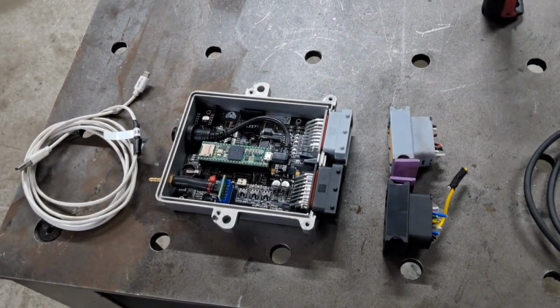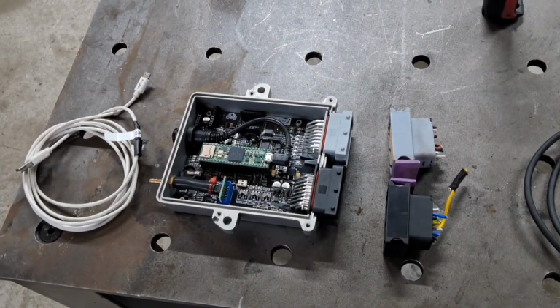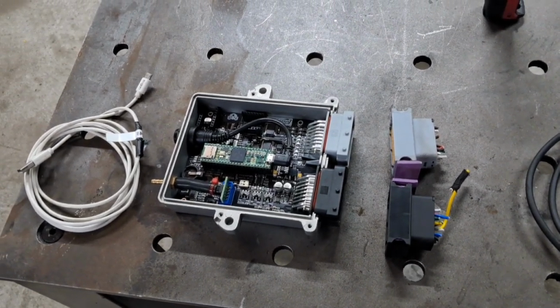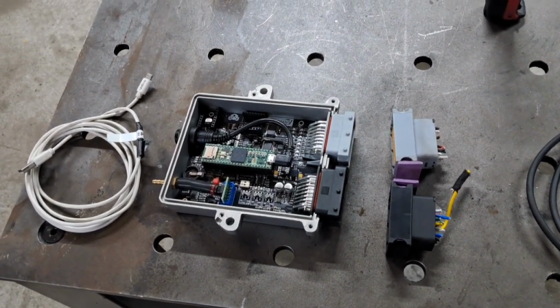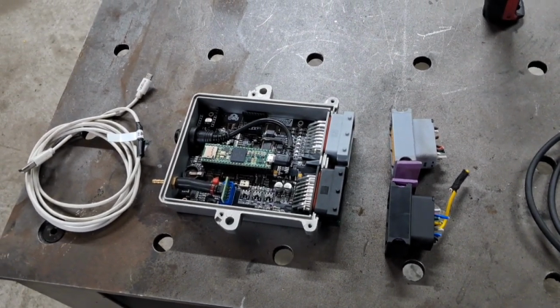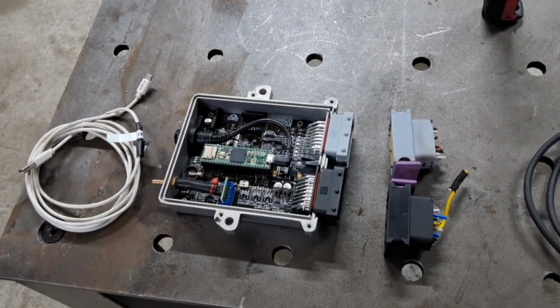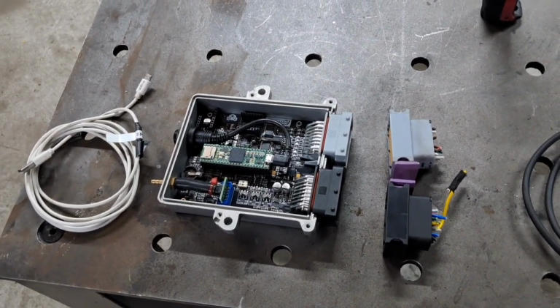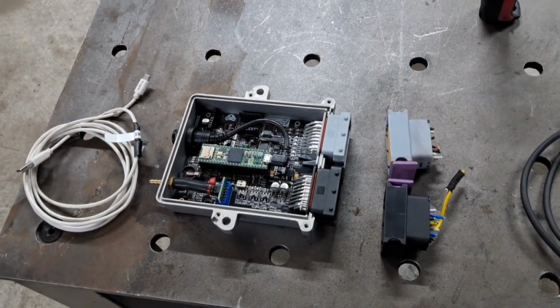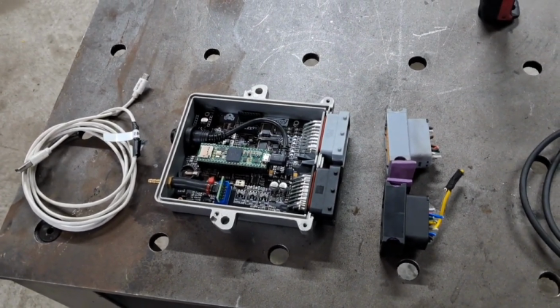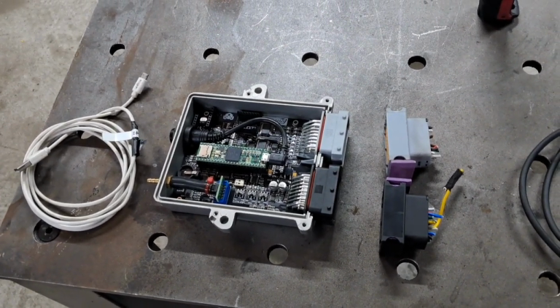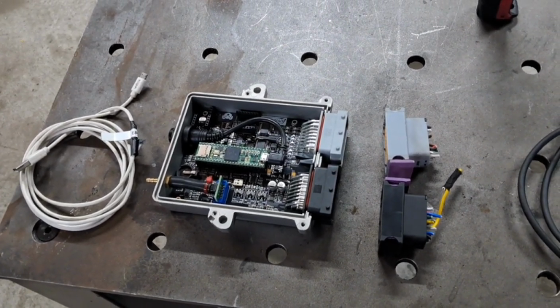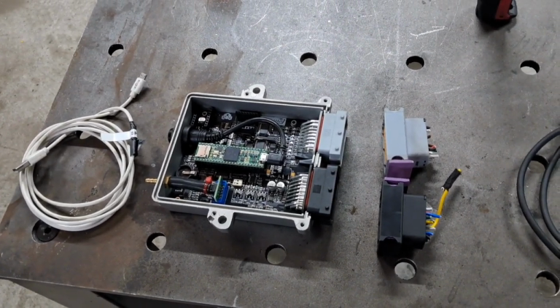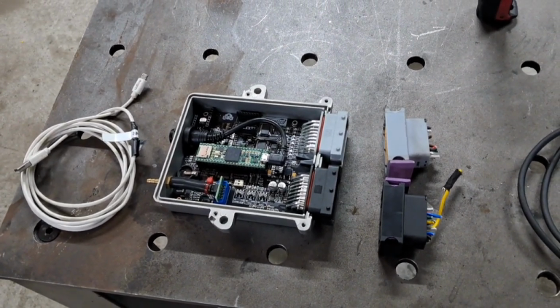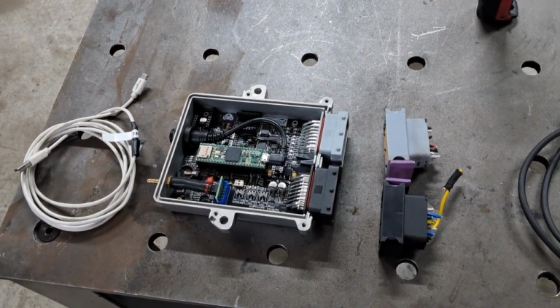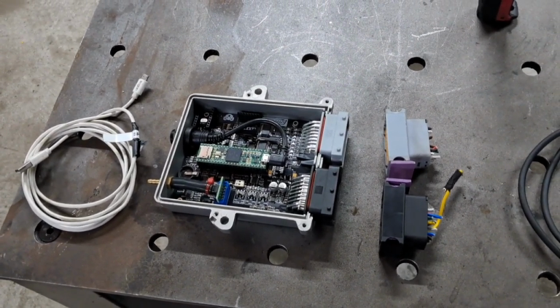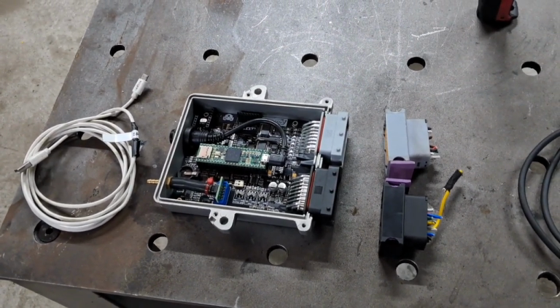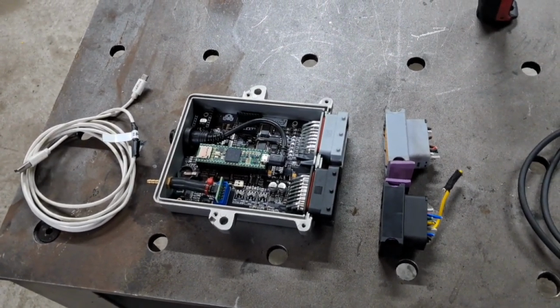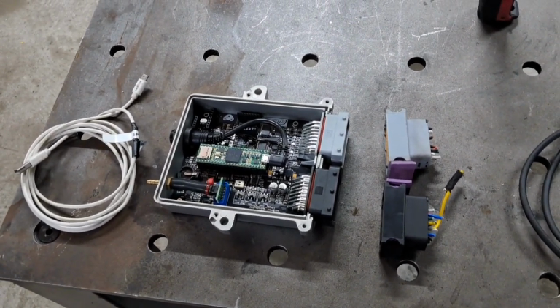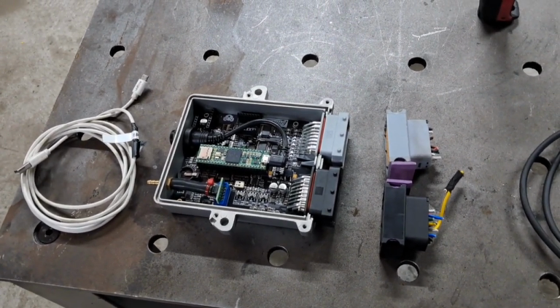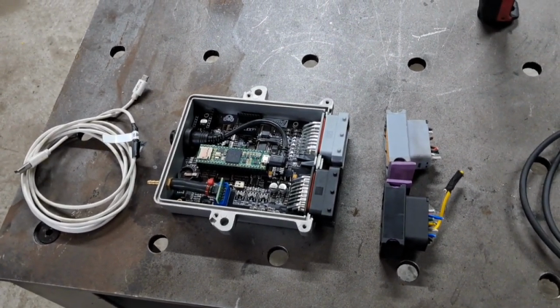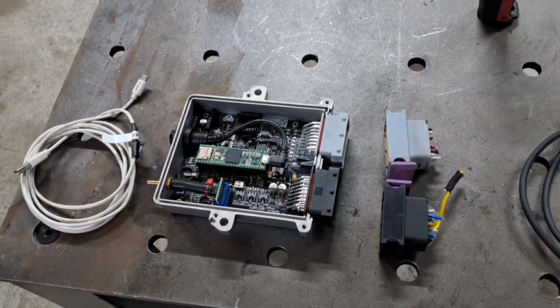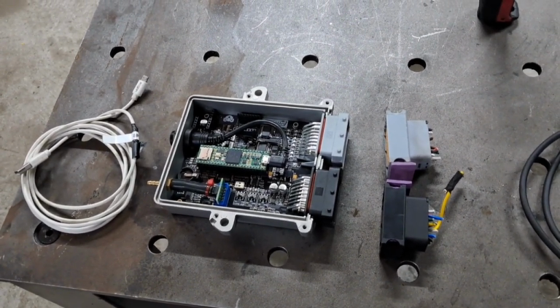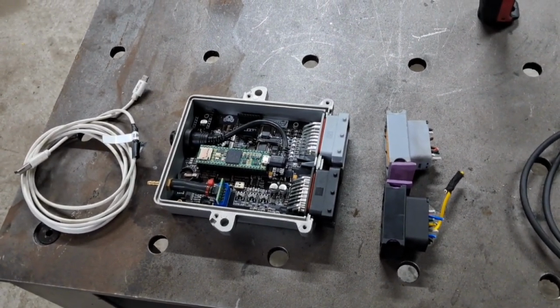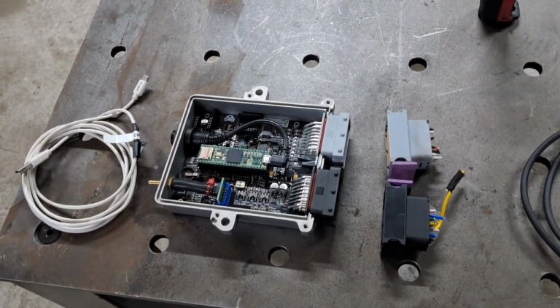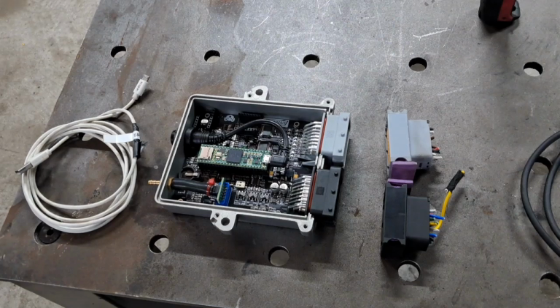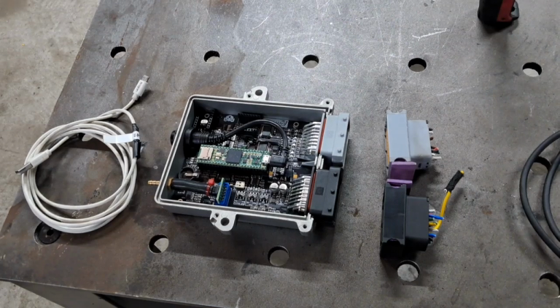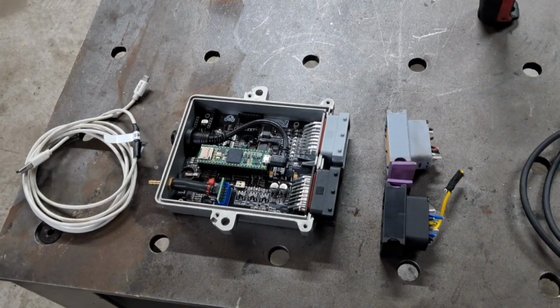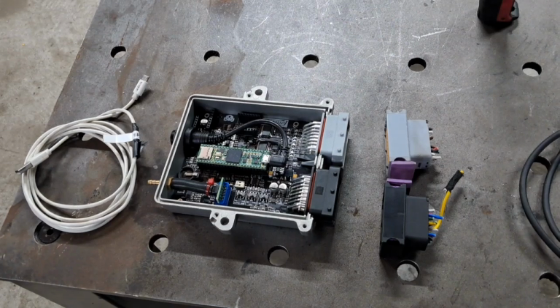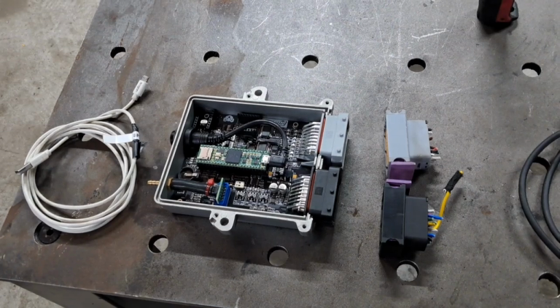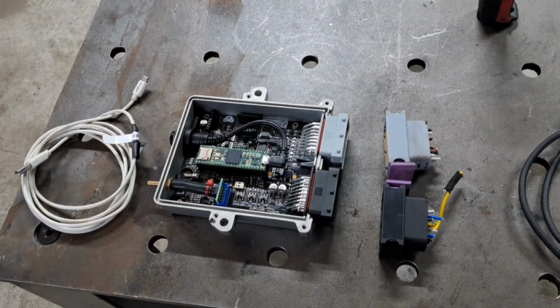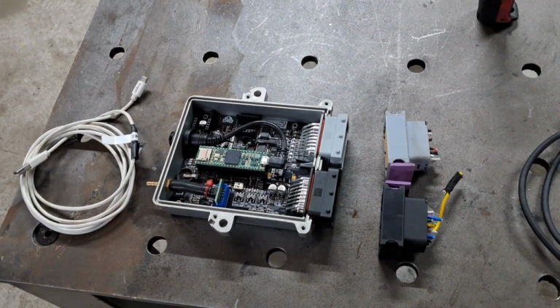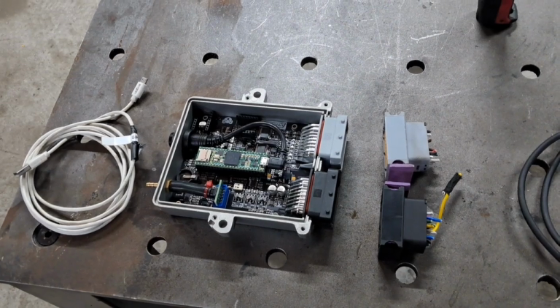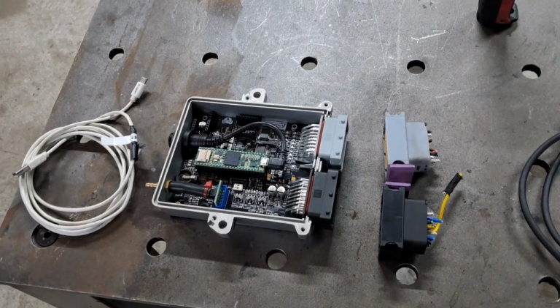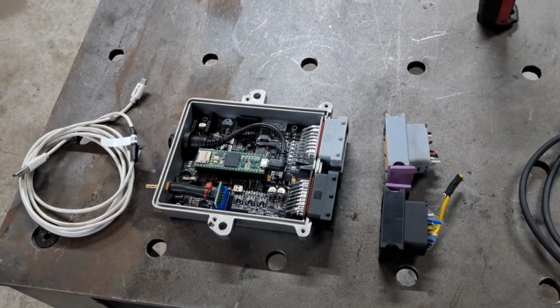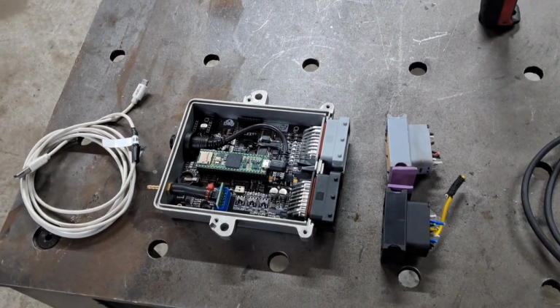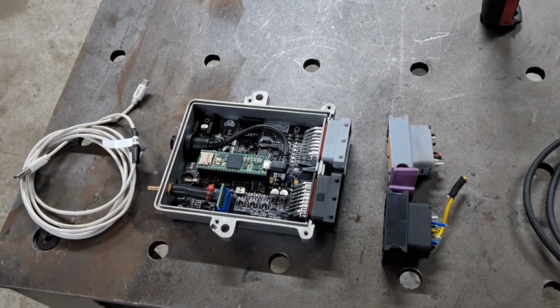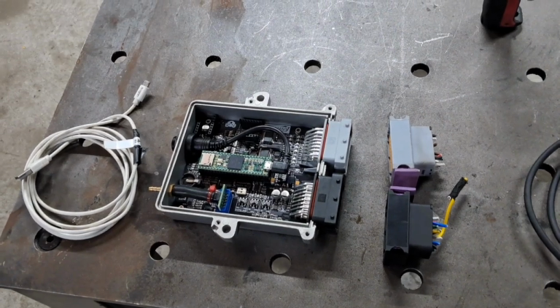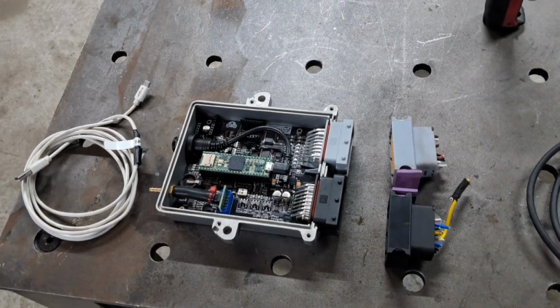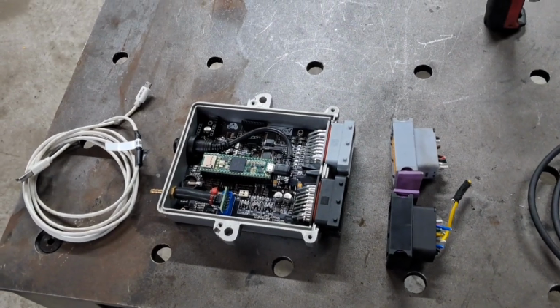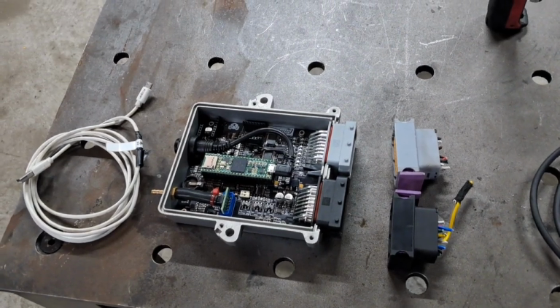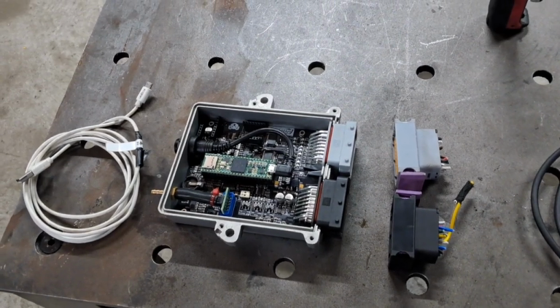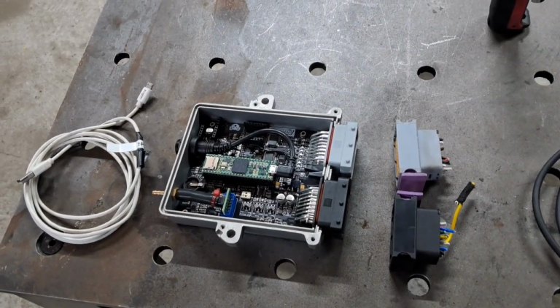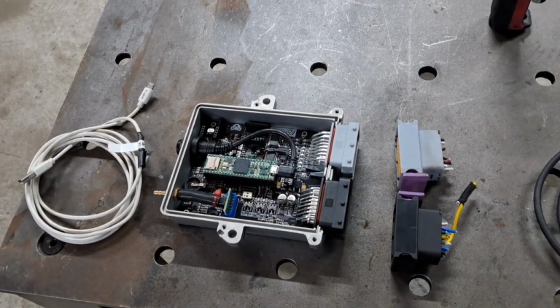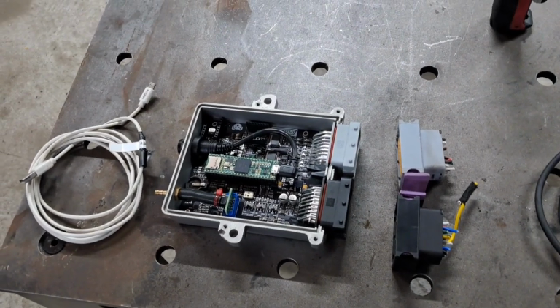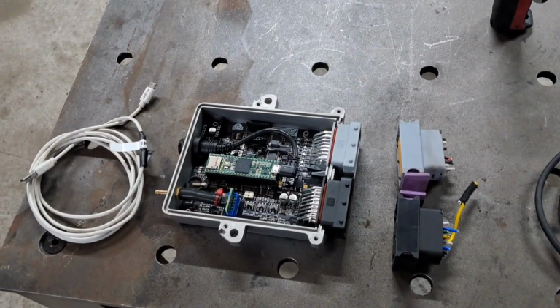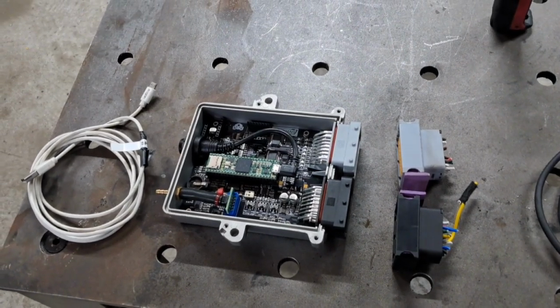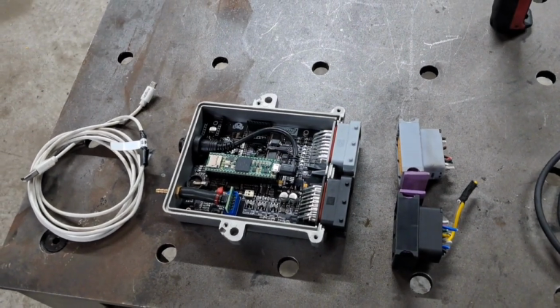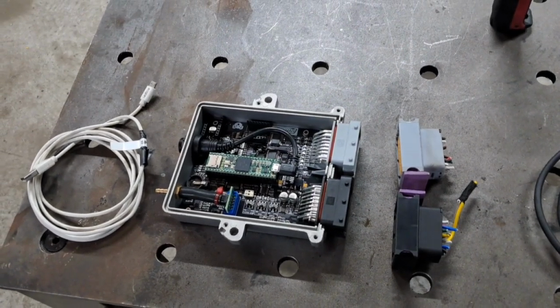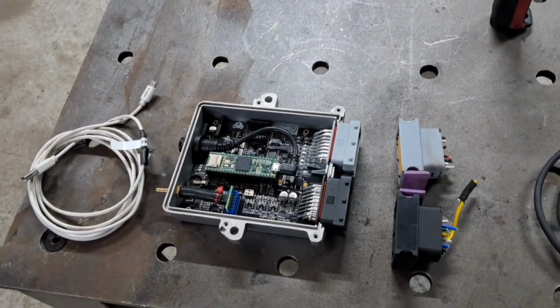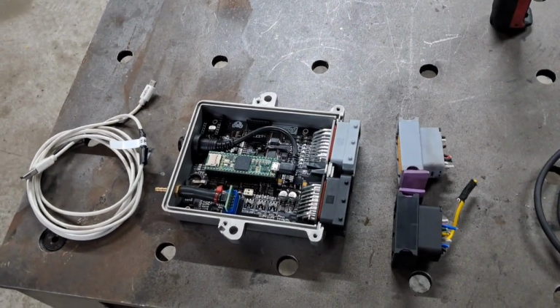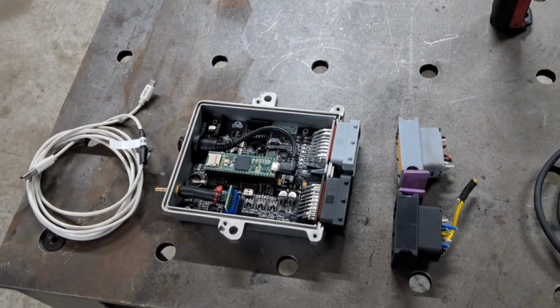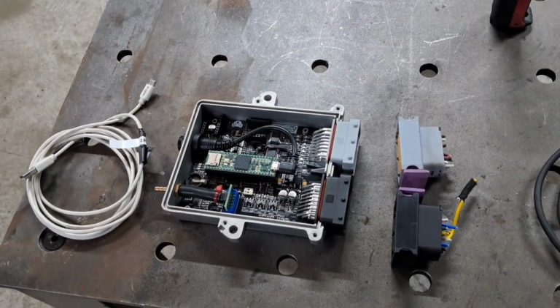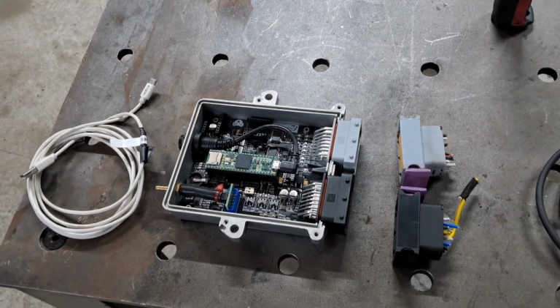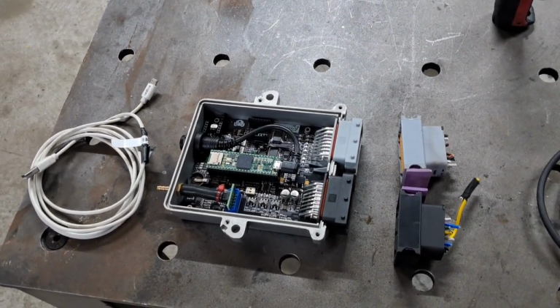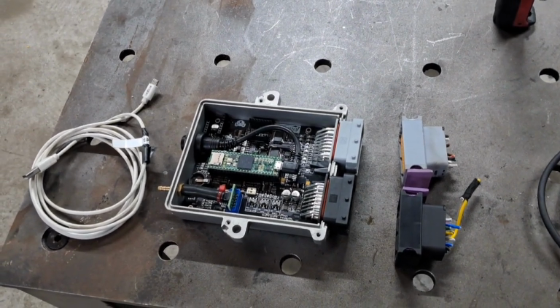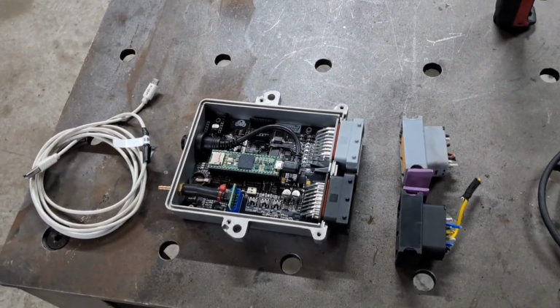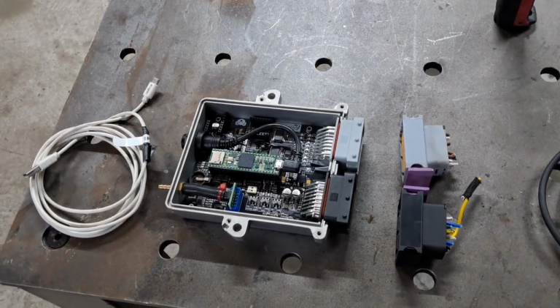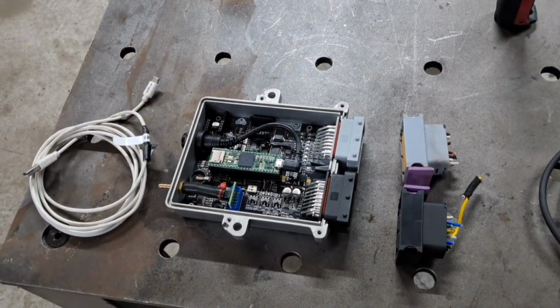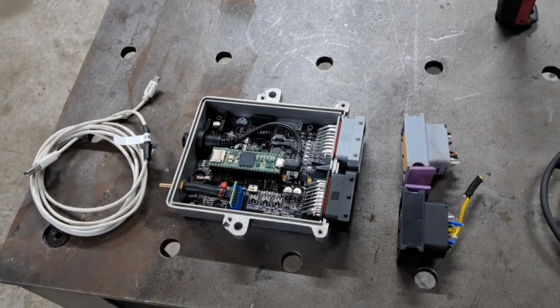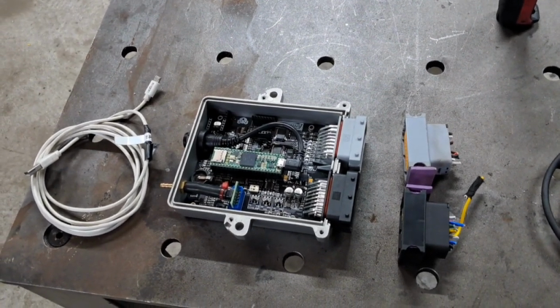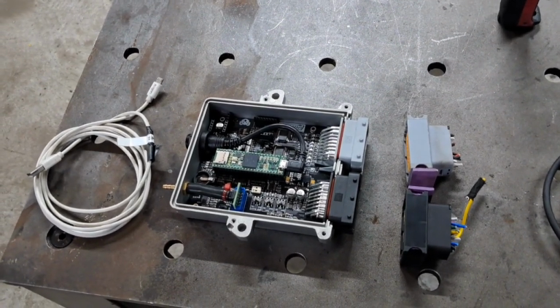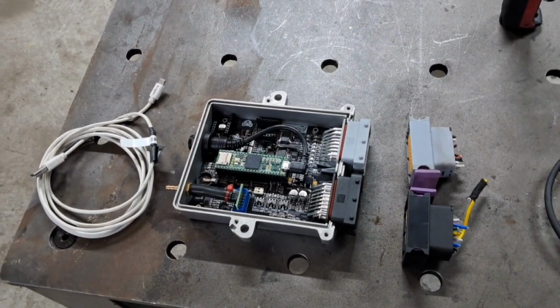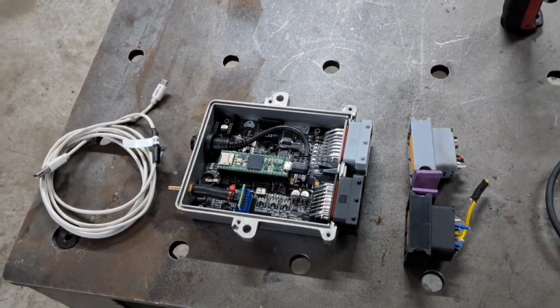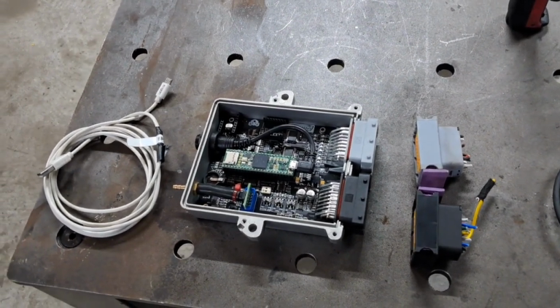Somebody said it's the main board or there's something wrong with it, but there's definitely a fault in it. Disappointing.